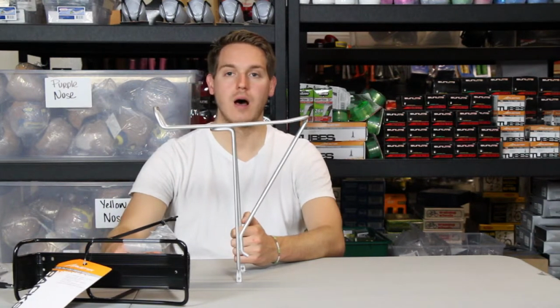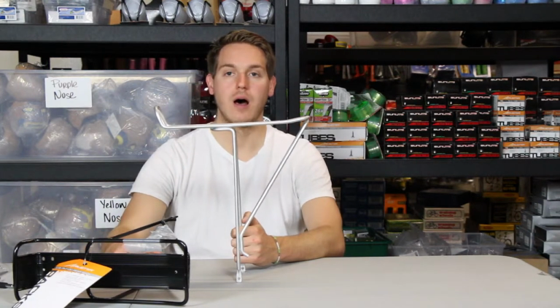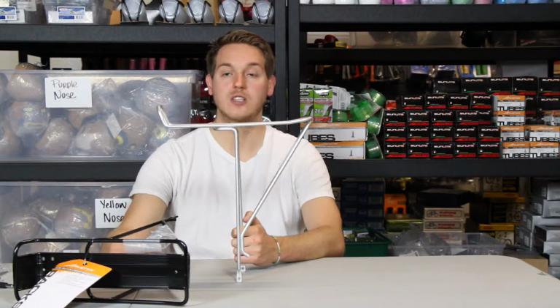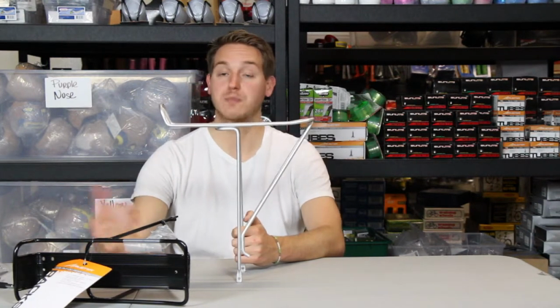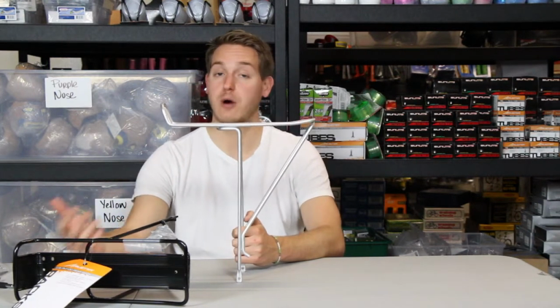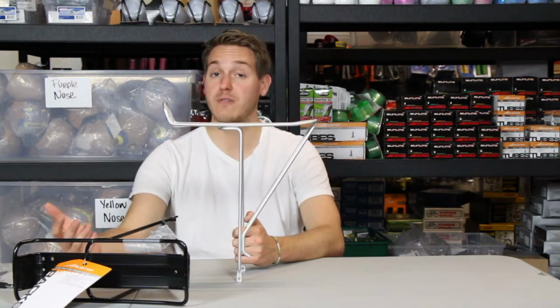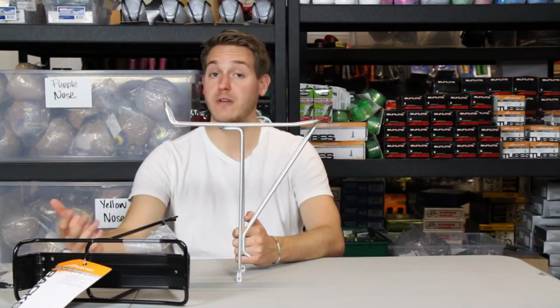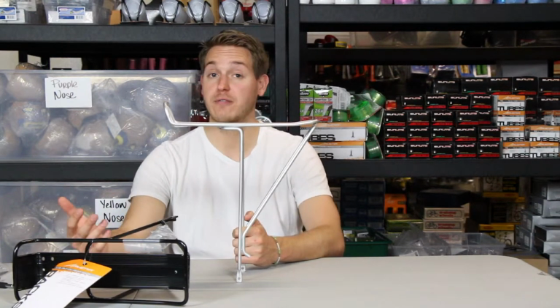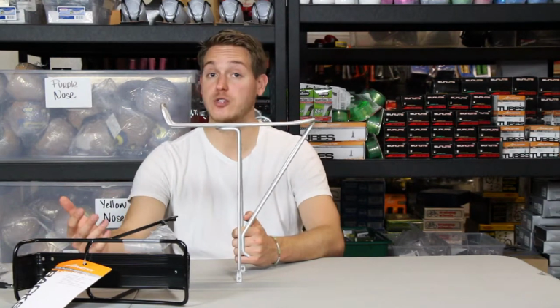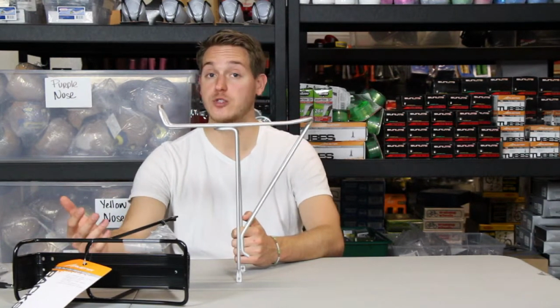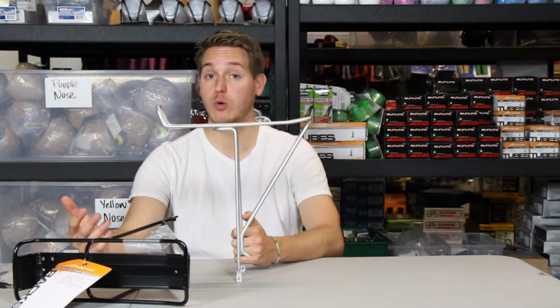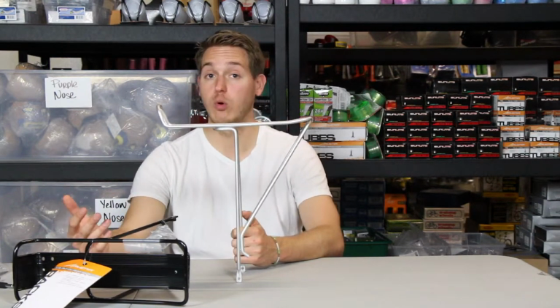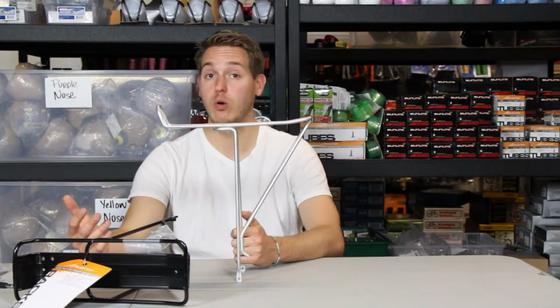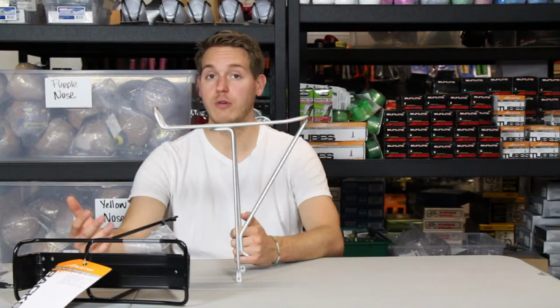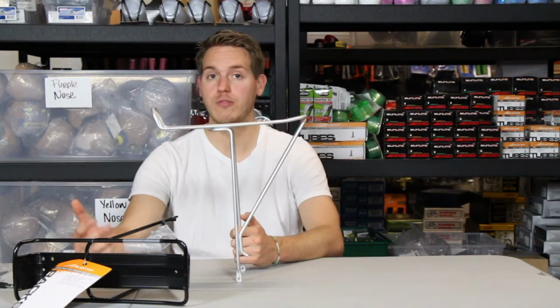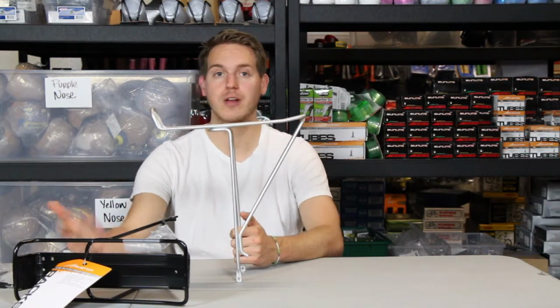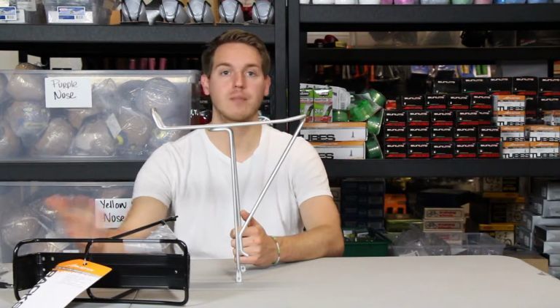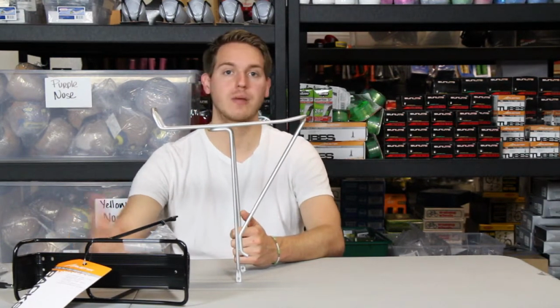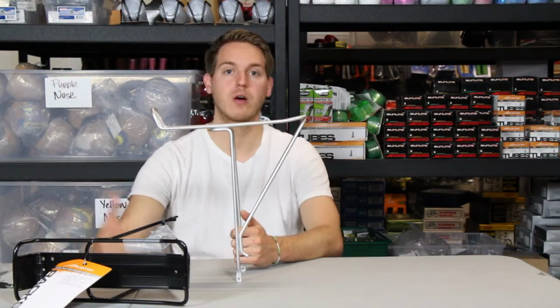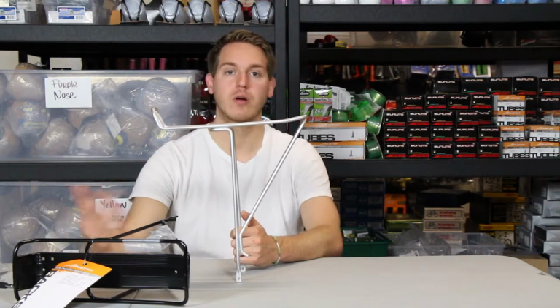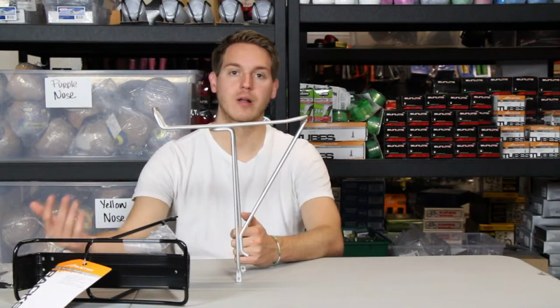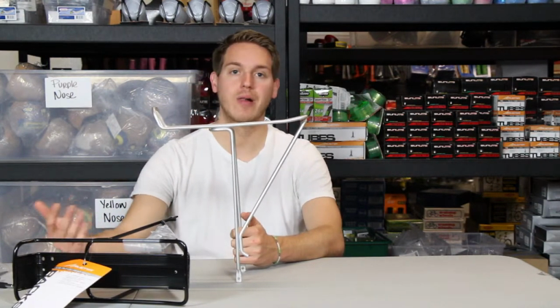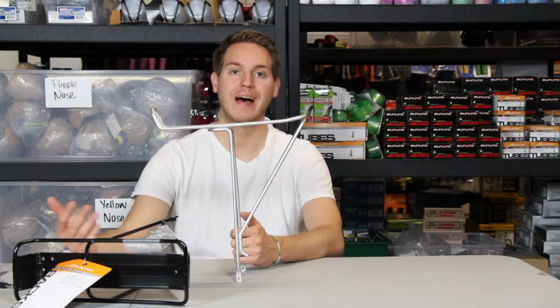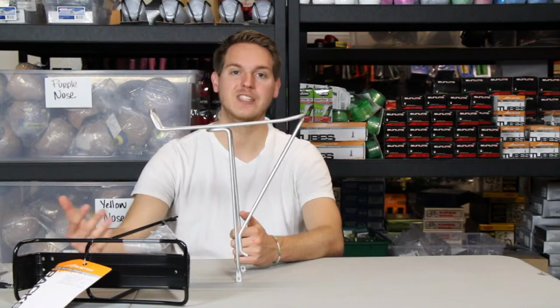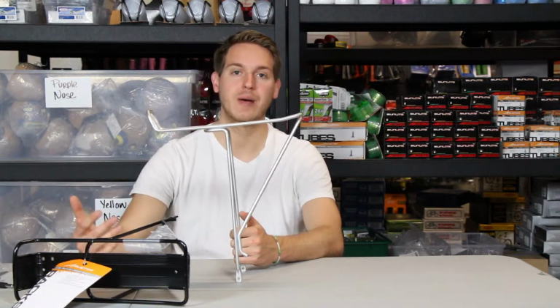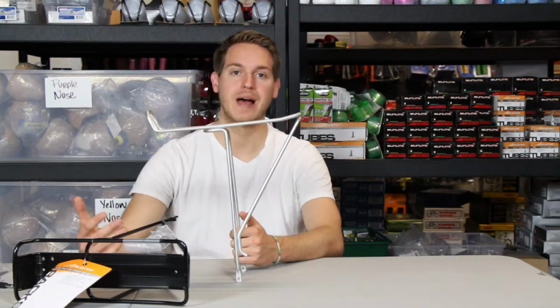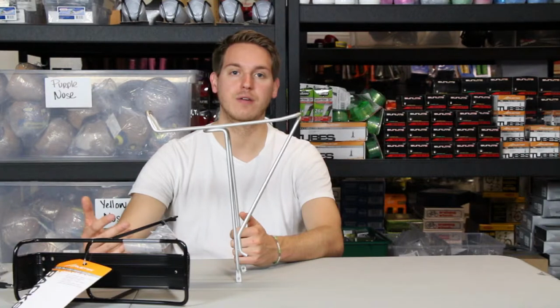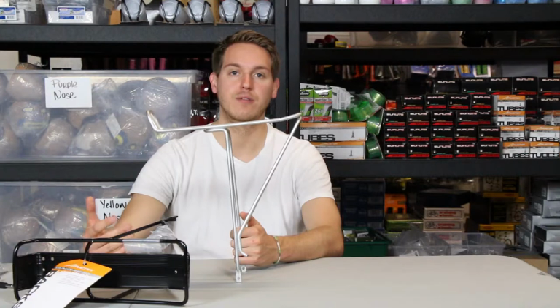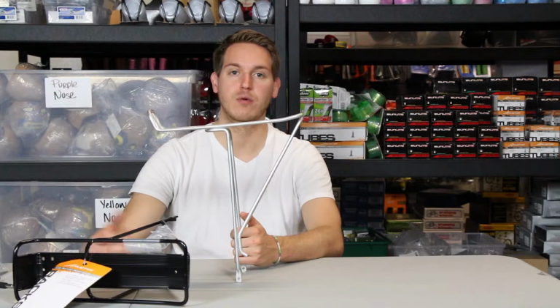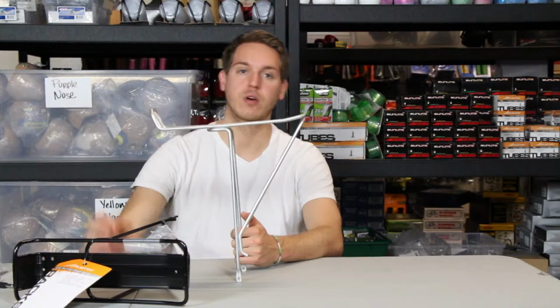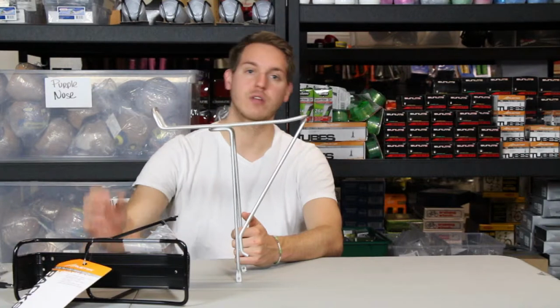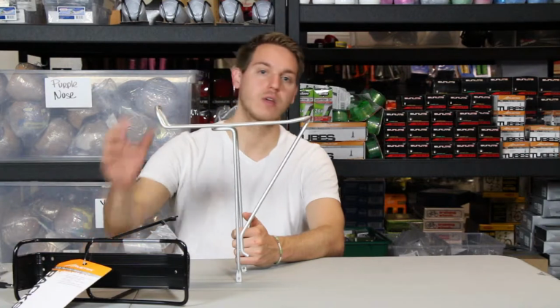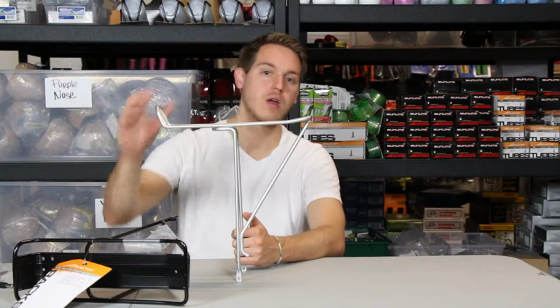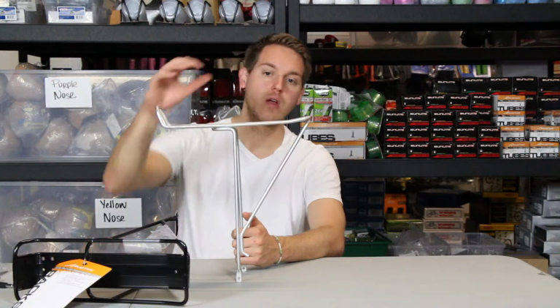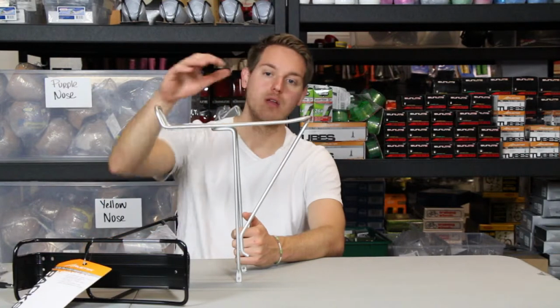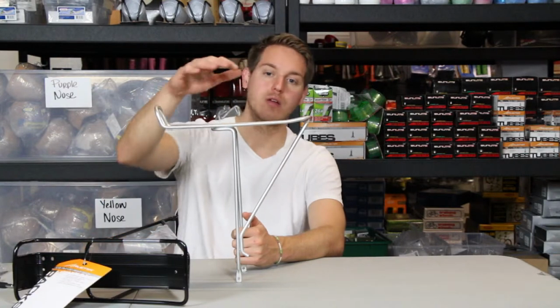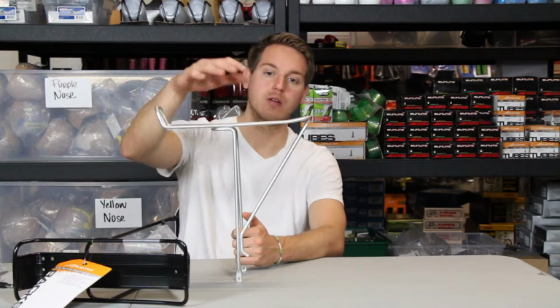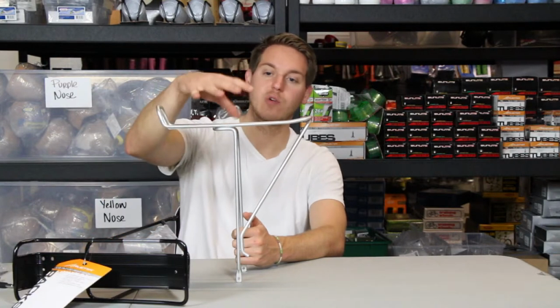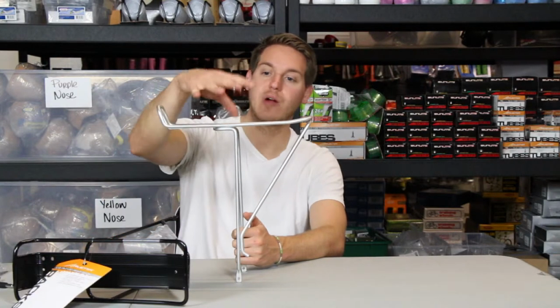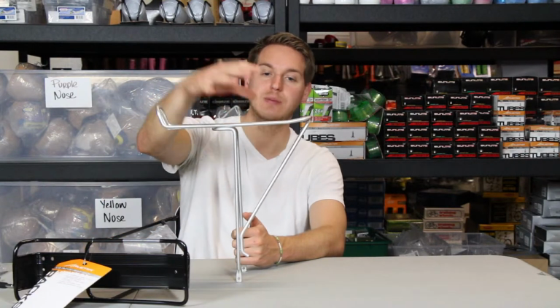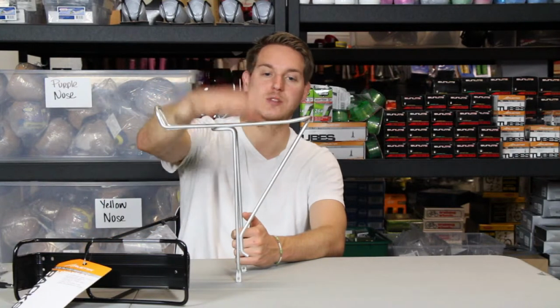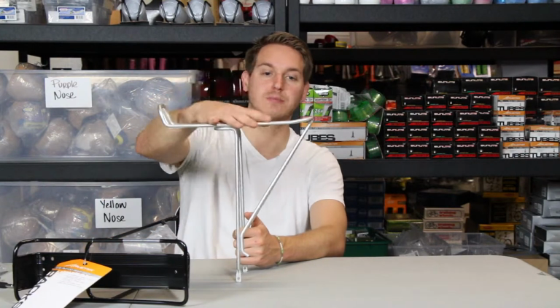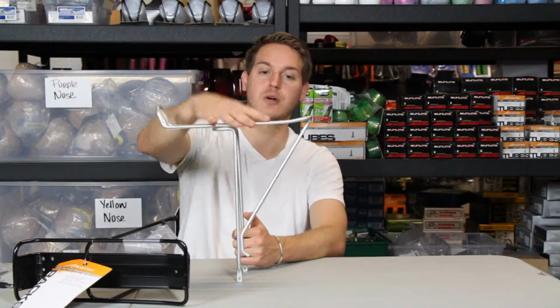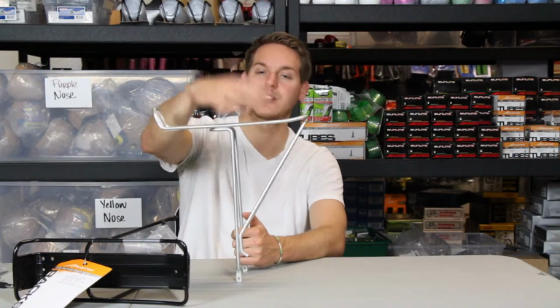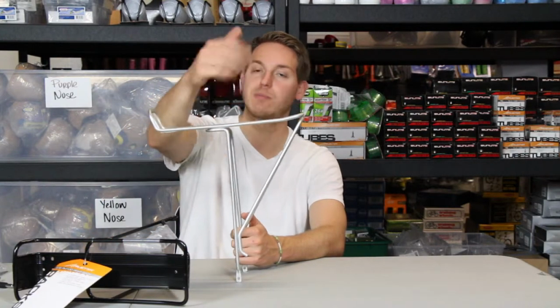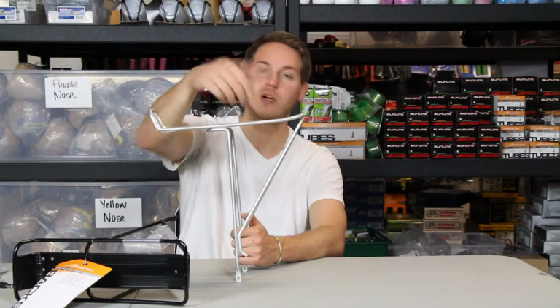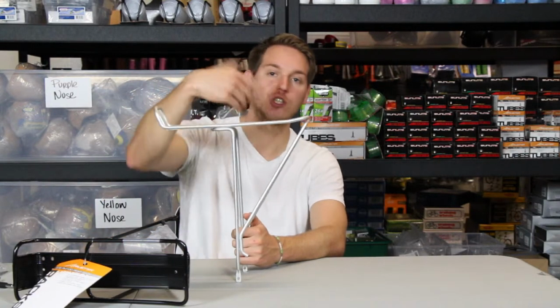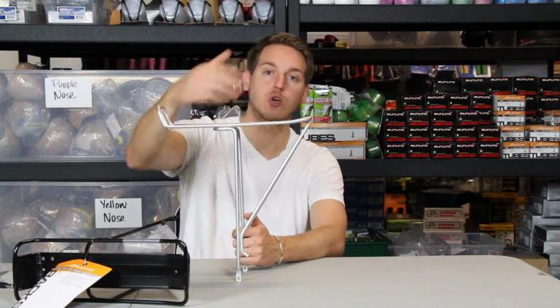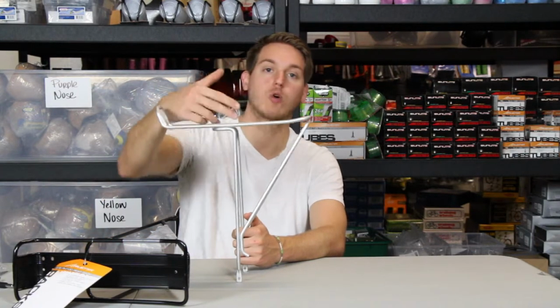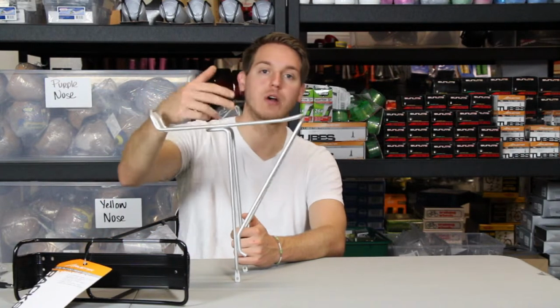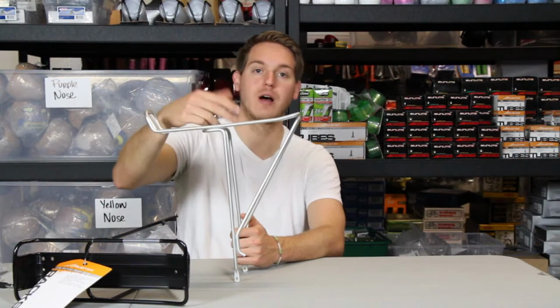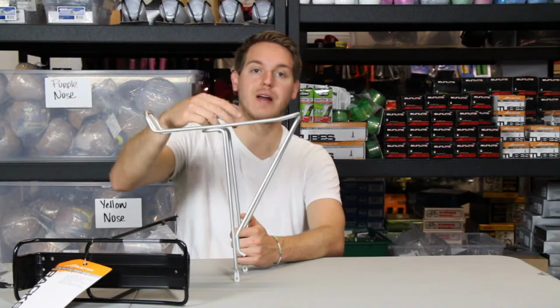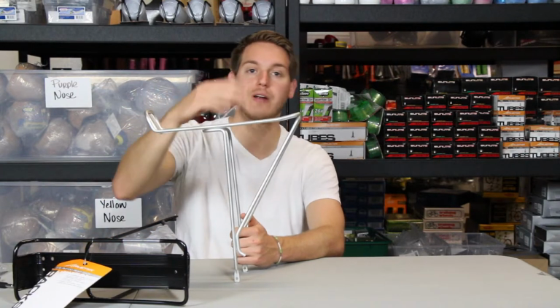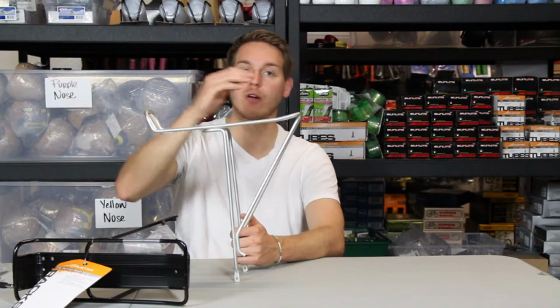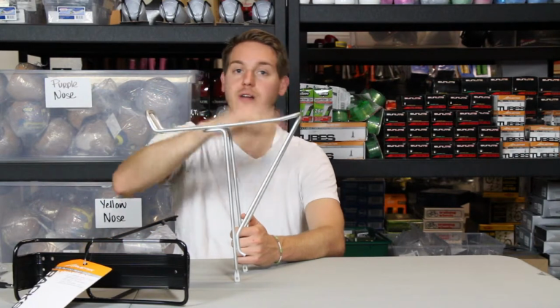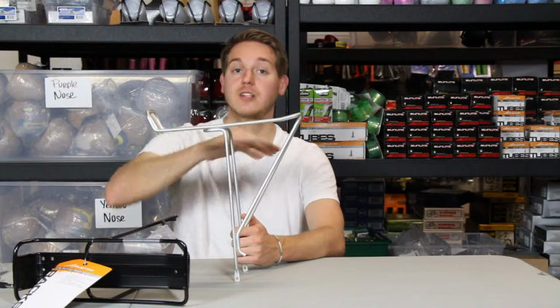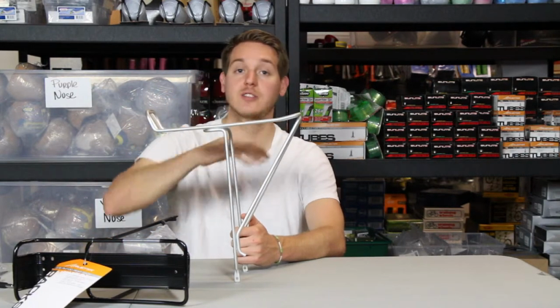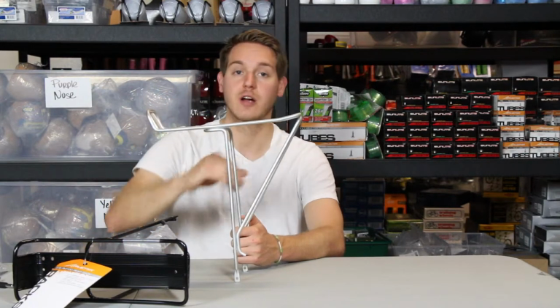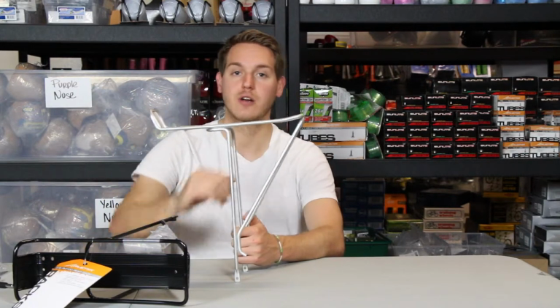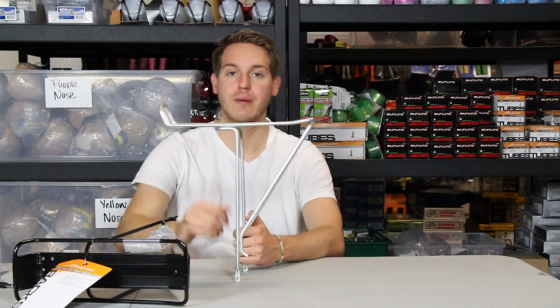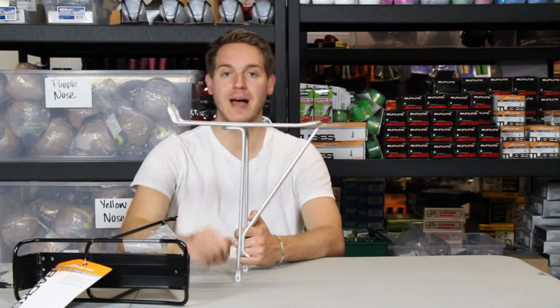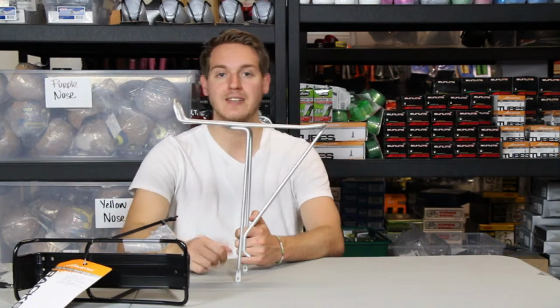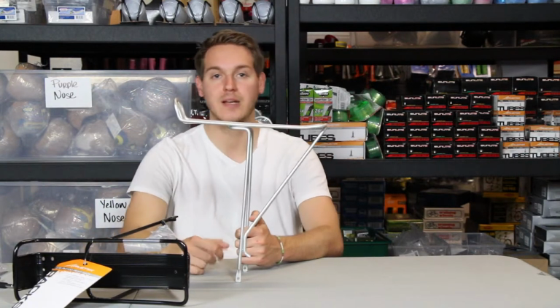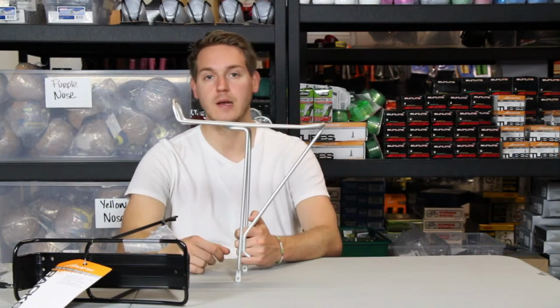It's perfect for school if you're going to be going to class back and forth. You can grab some books, bungee cord them on here, or toss them in your basket.